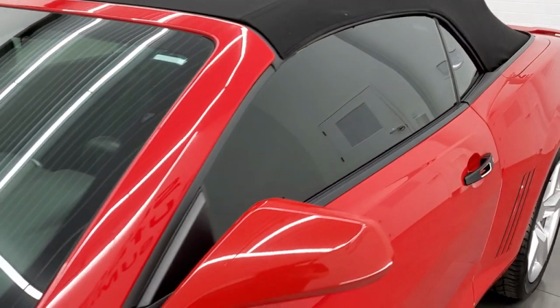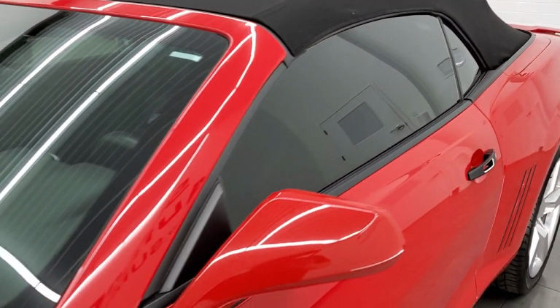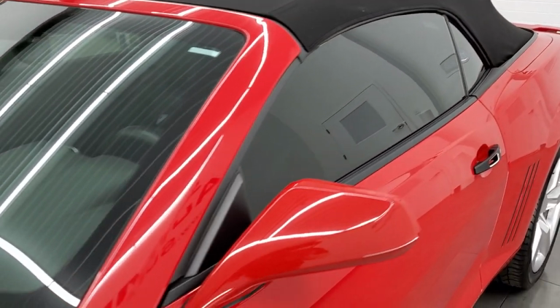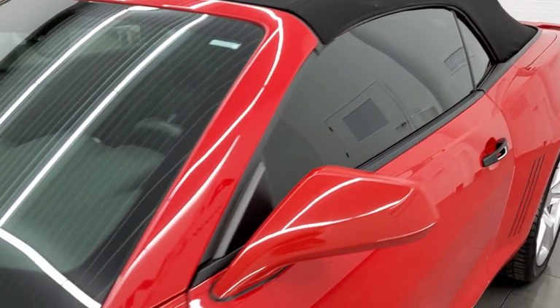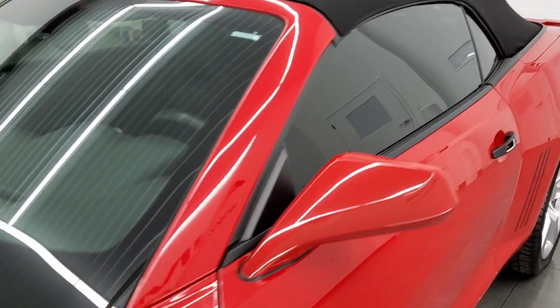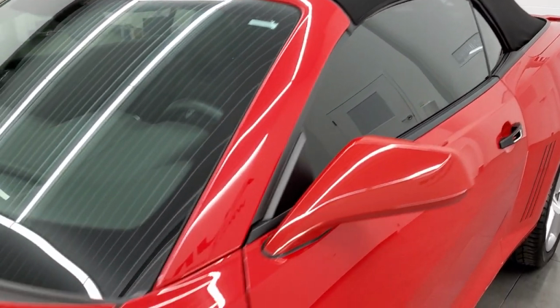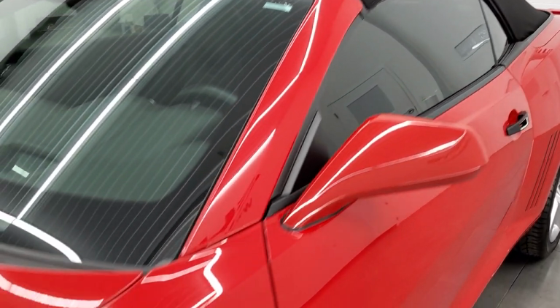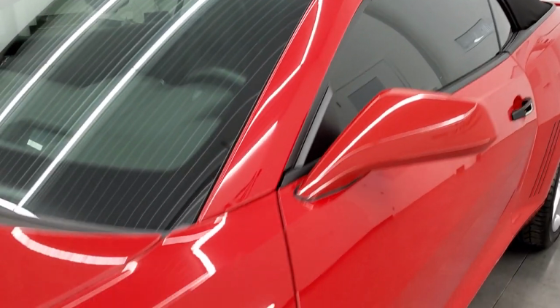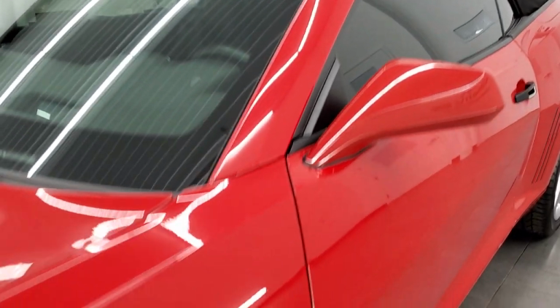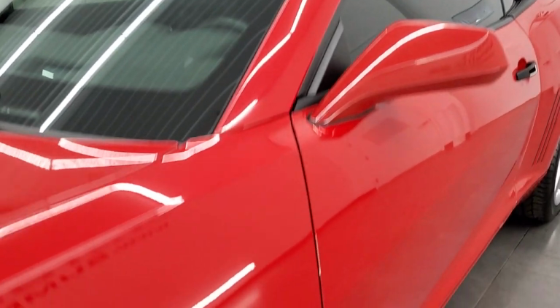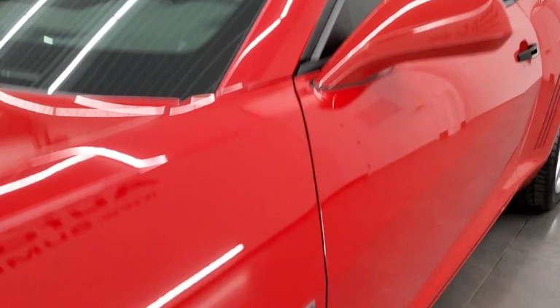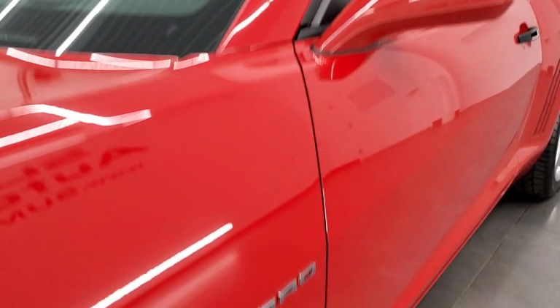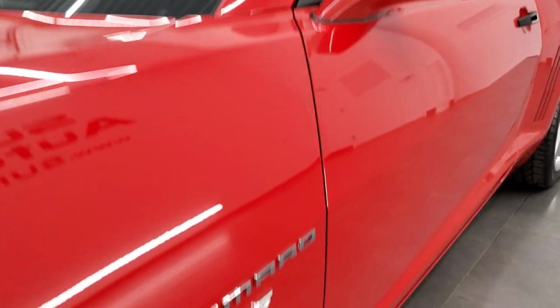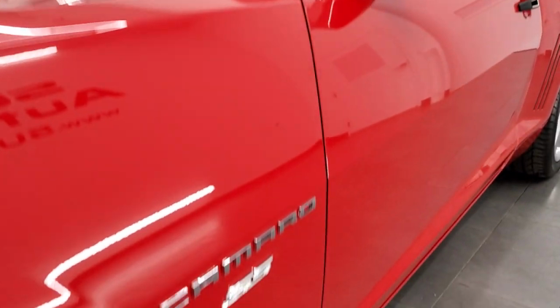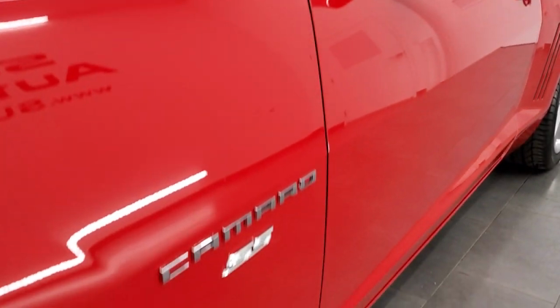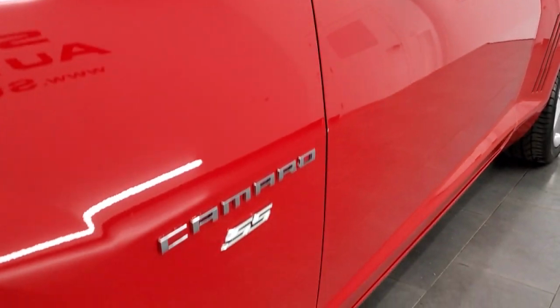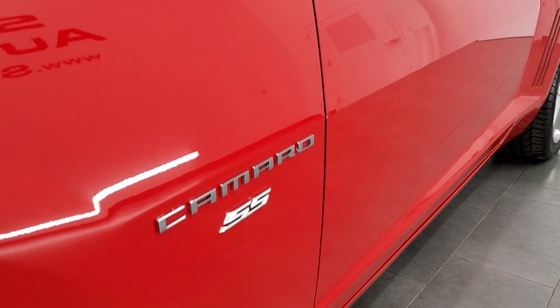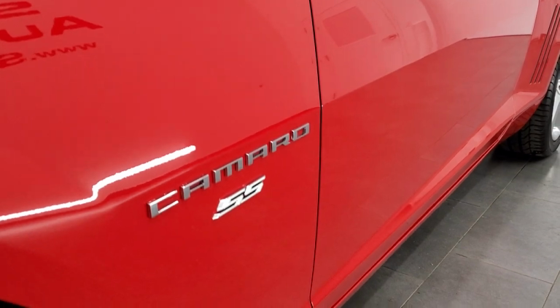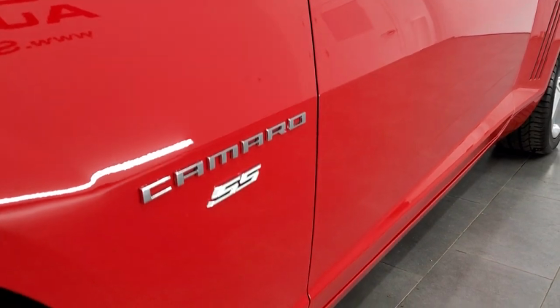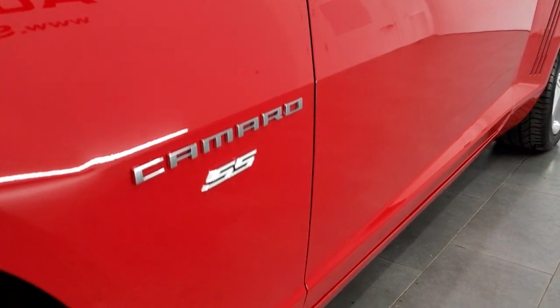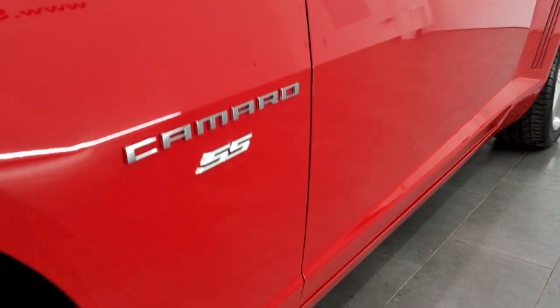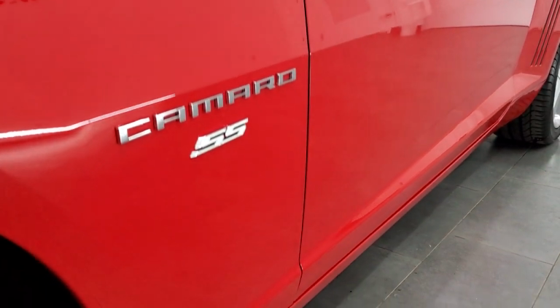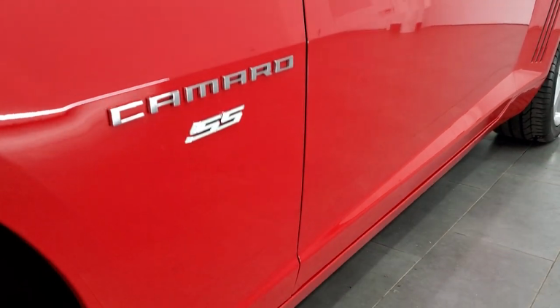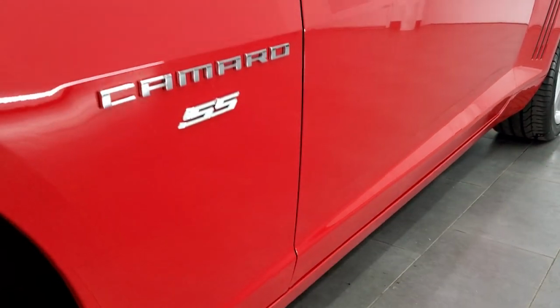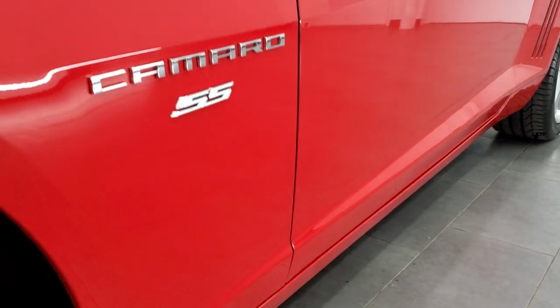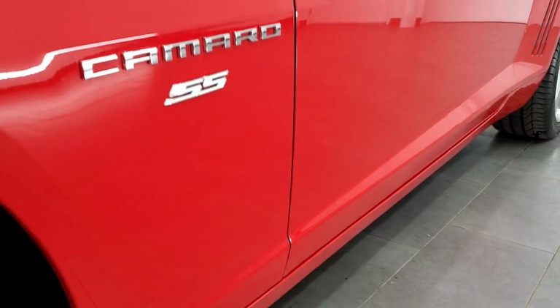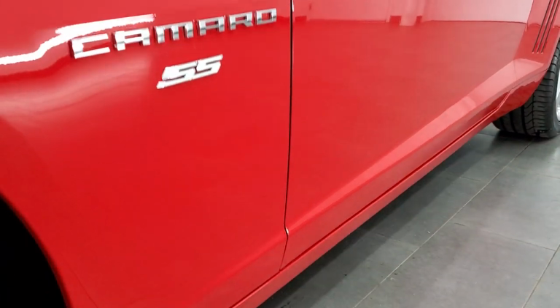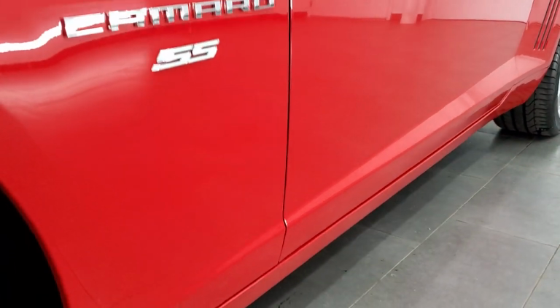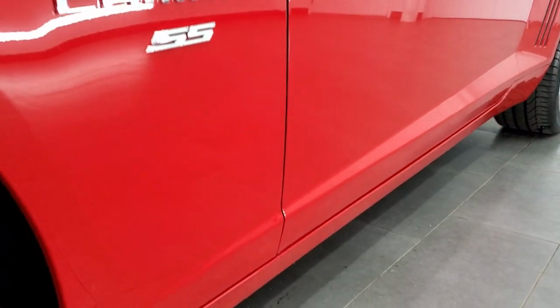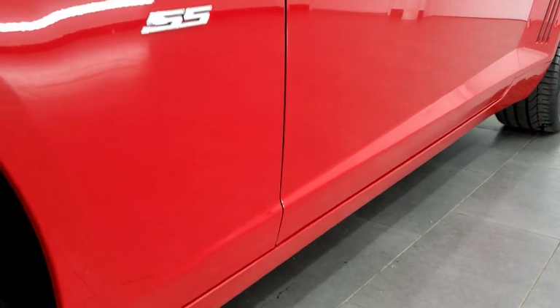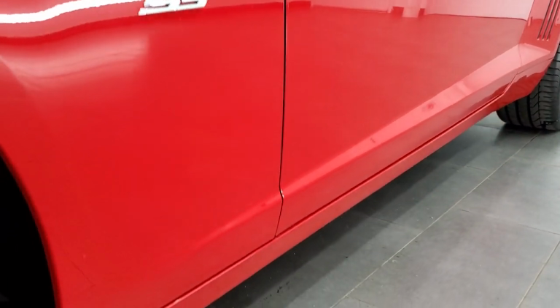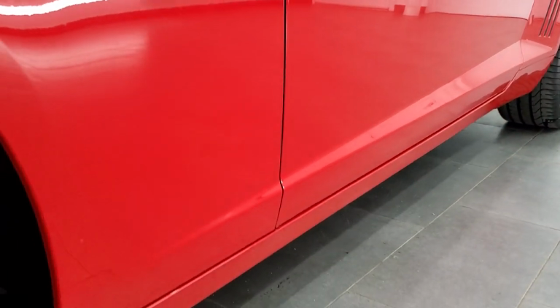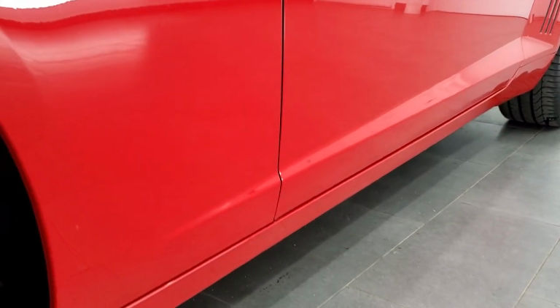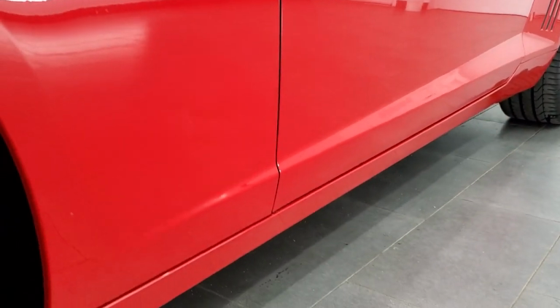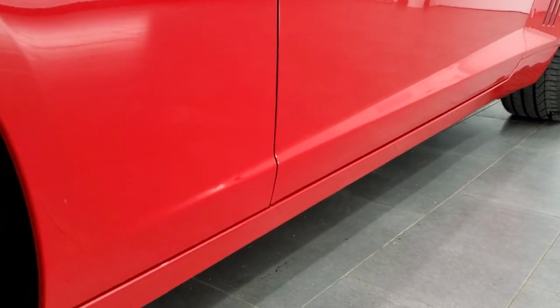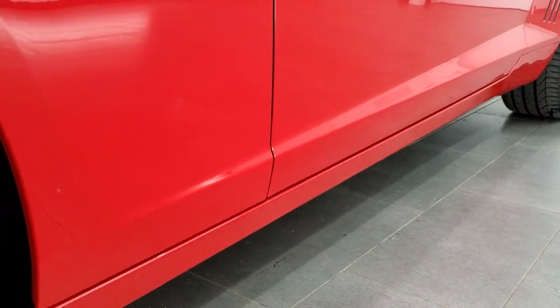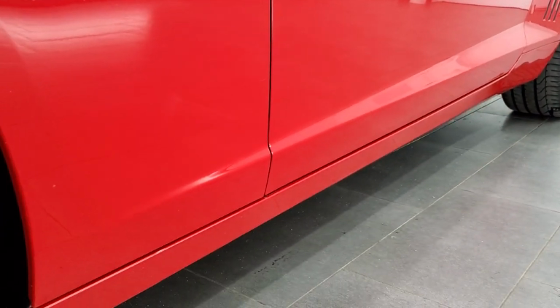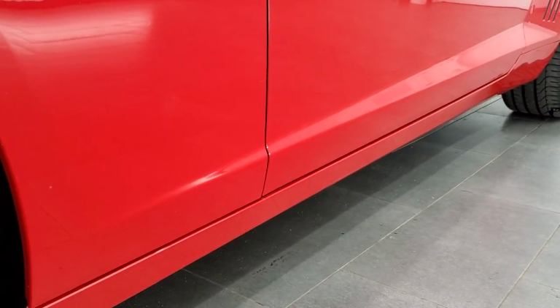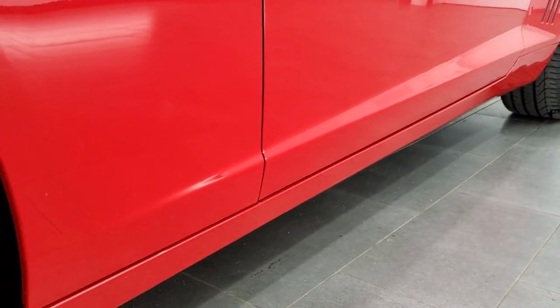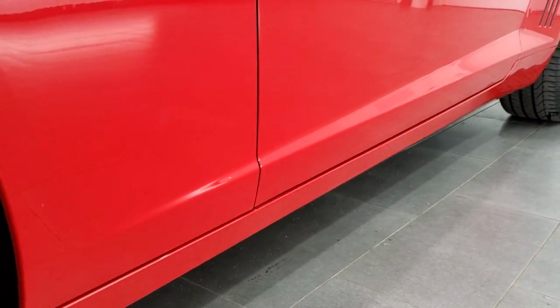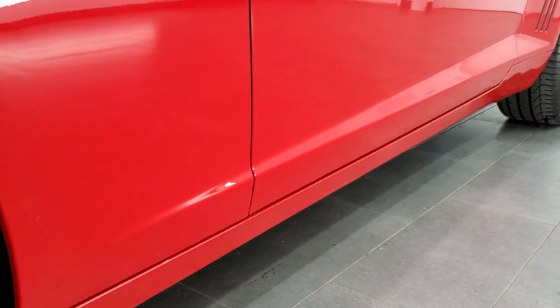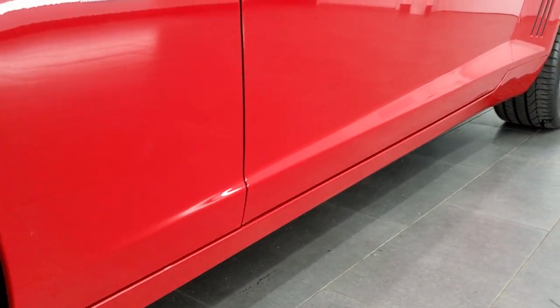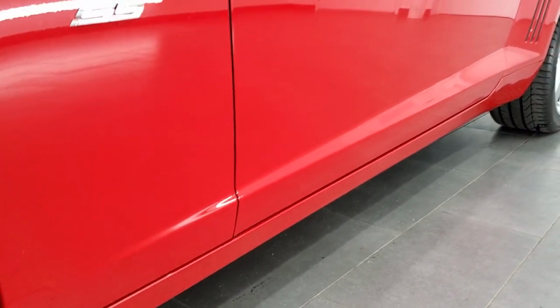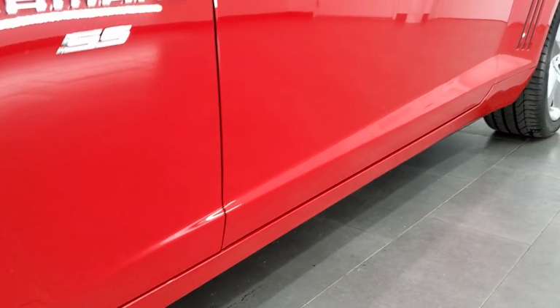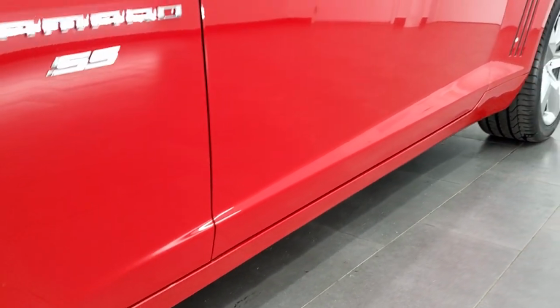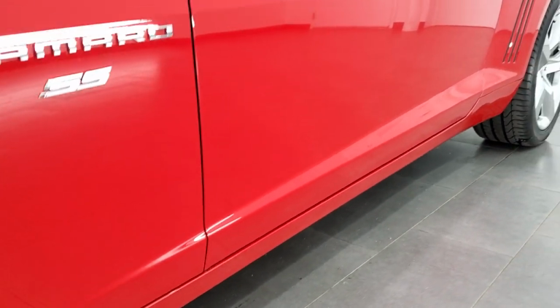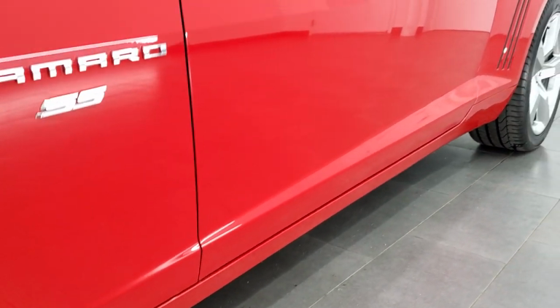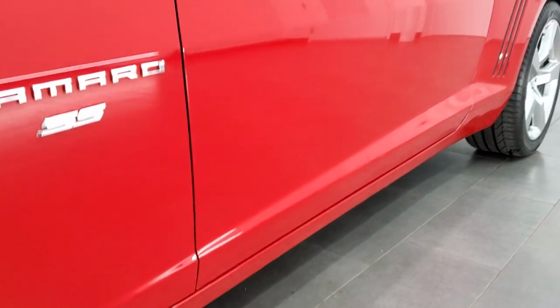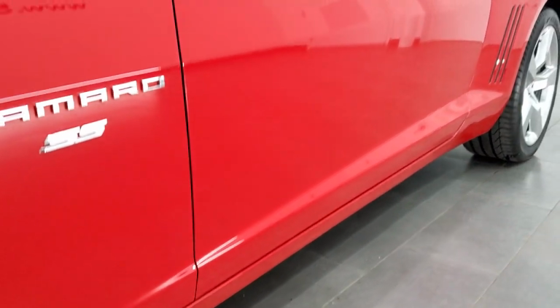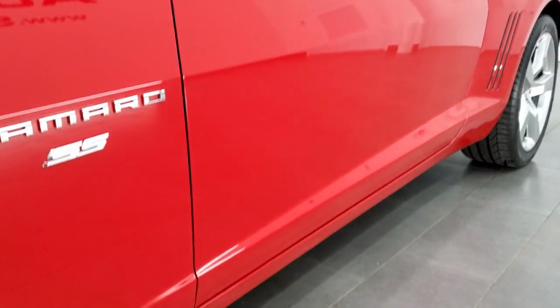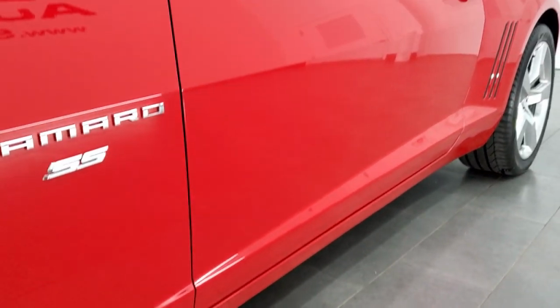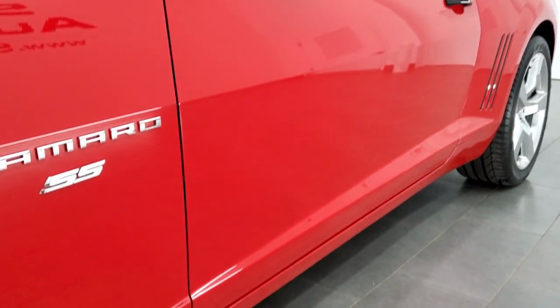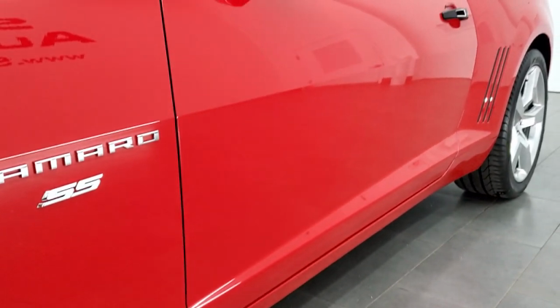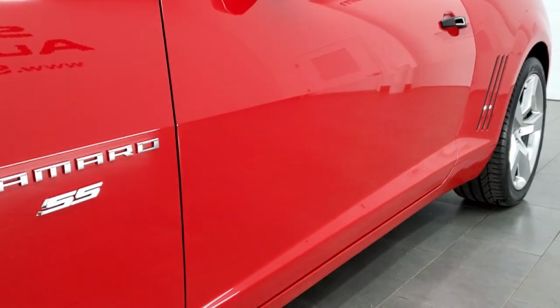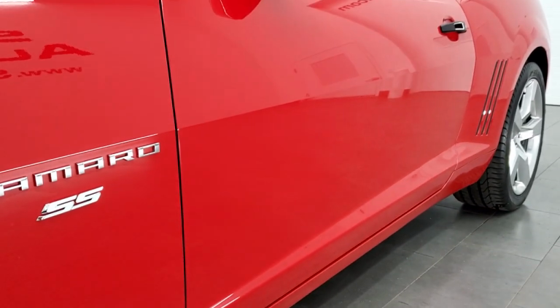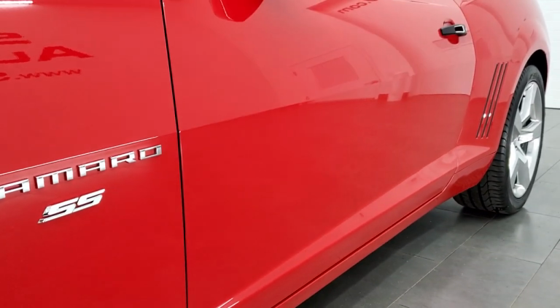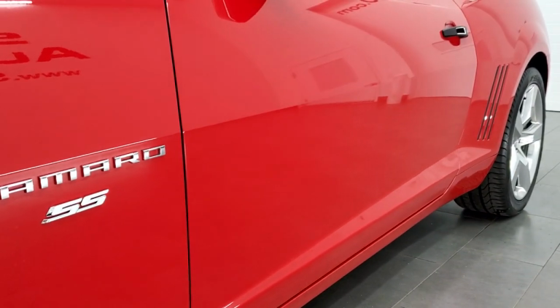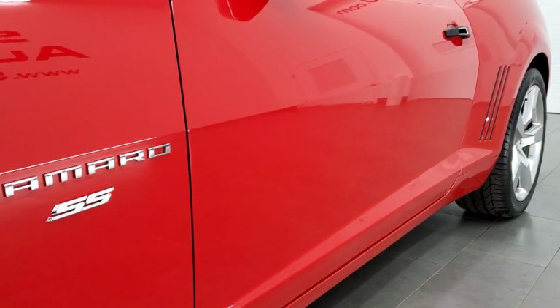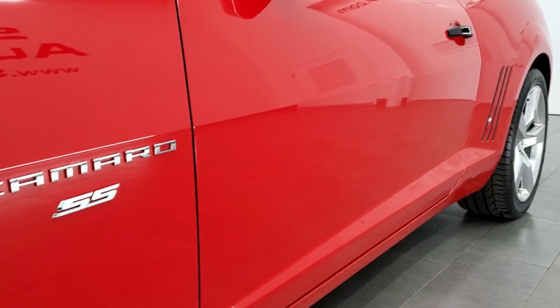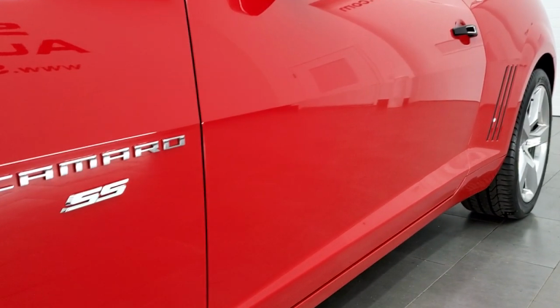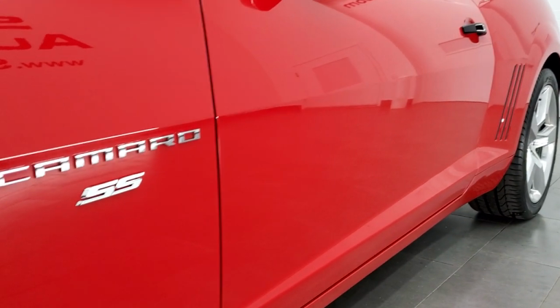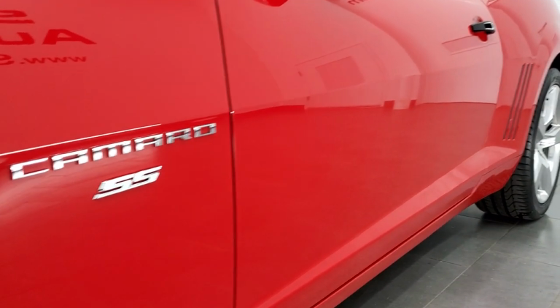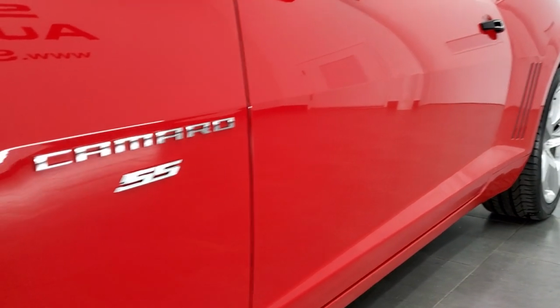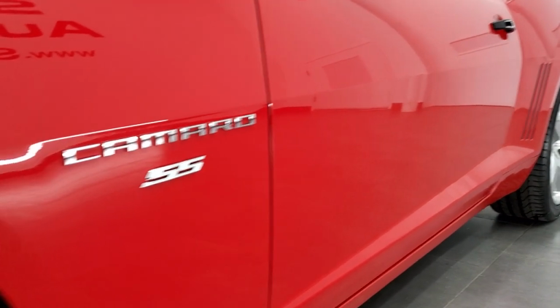If you'd like to check out all the photos on this car, in the upper right-hand part of your screen there's a link to our website. Click that and check us out there.